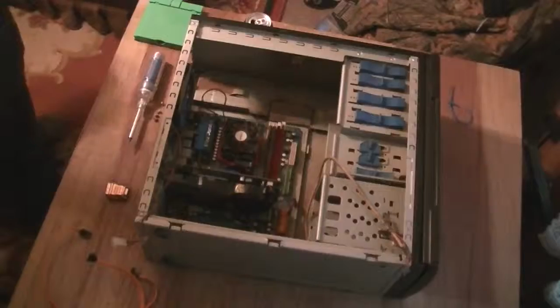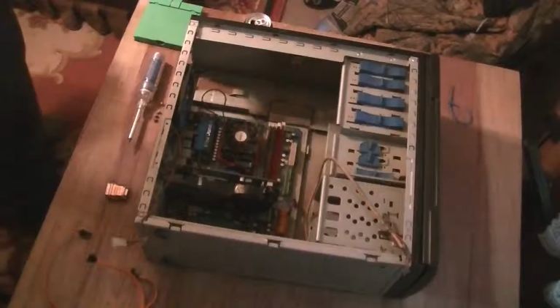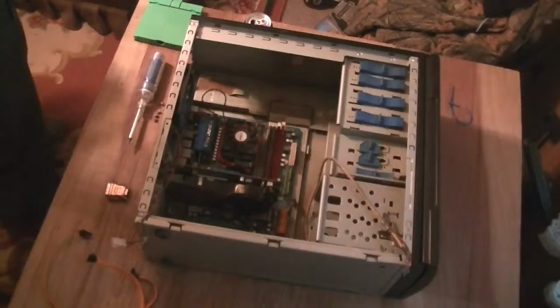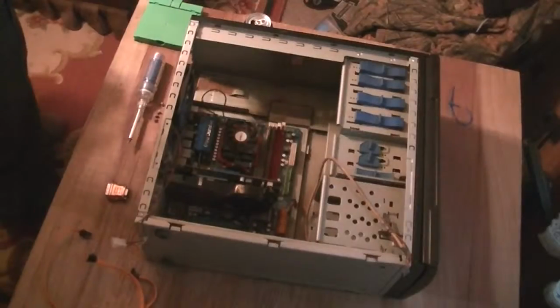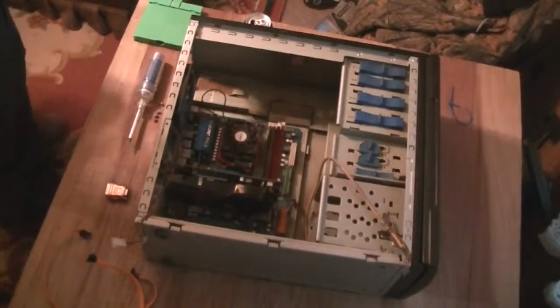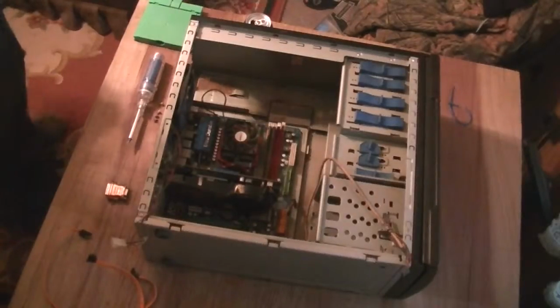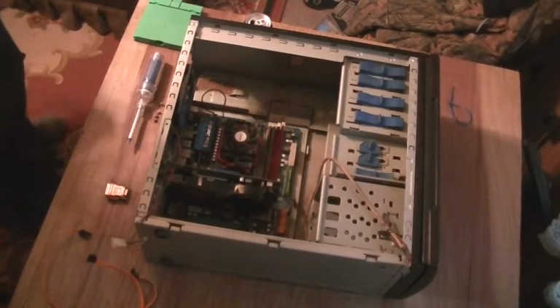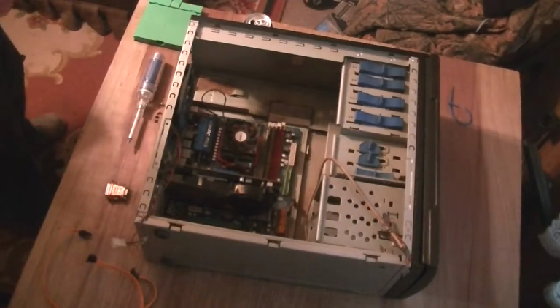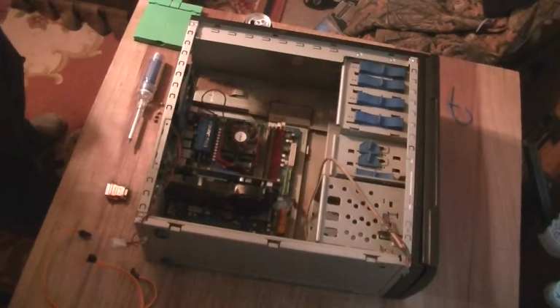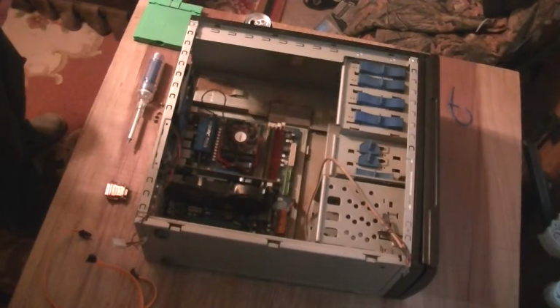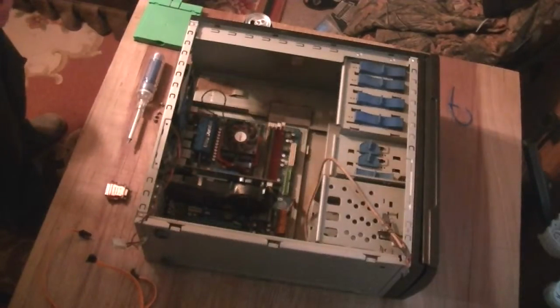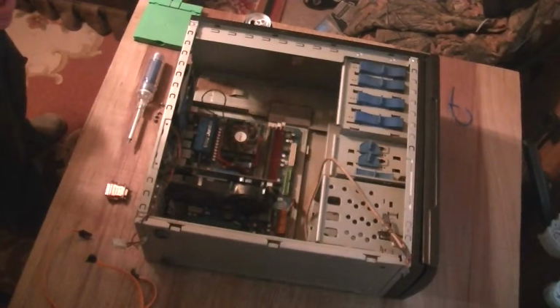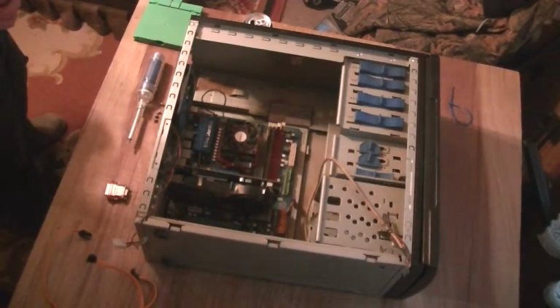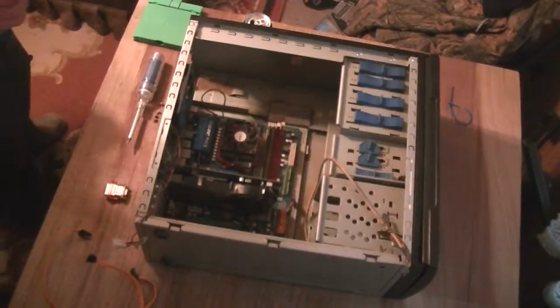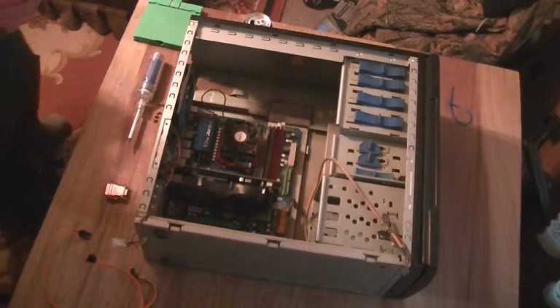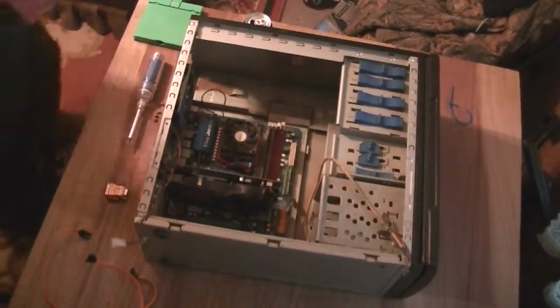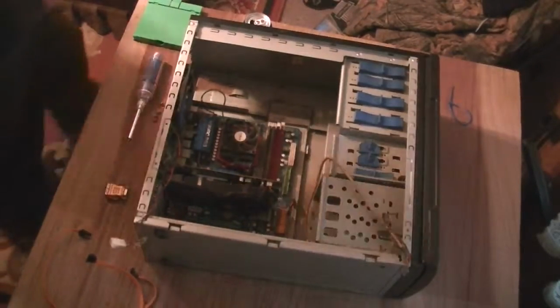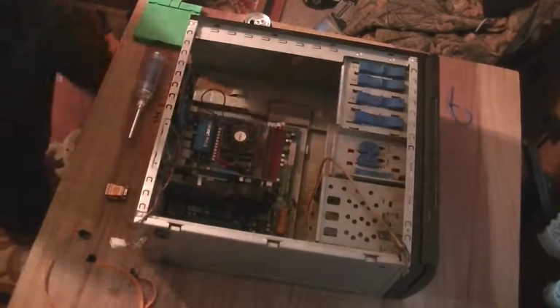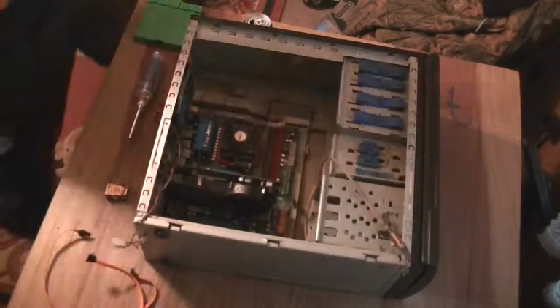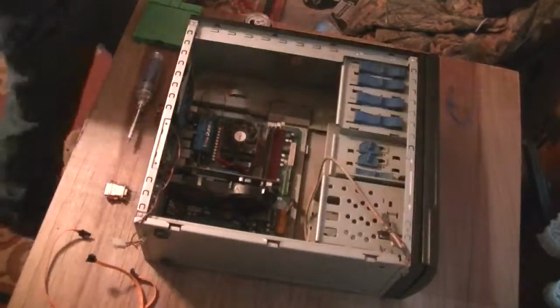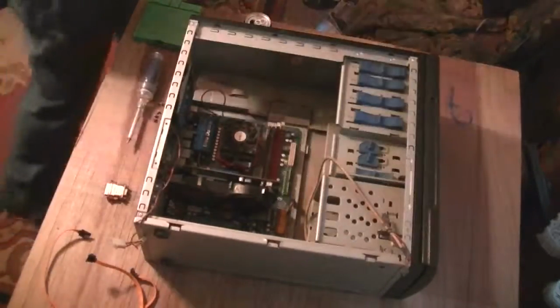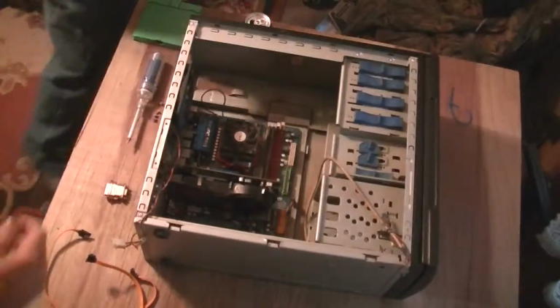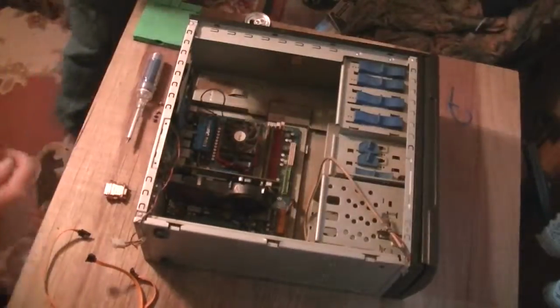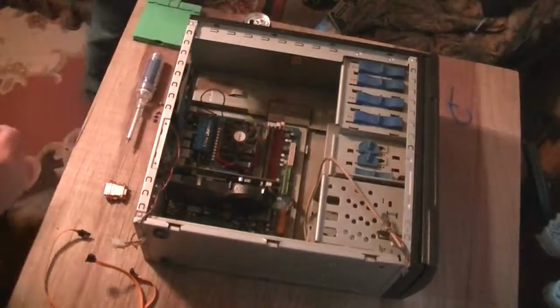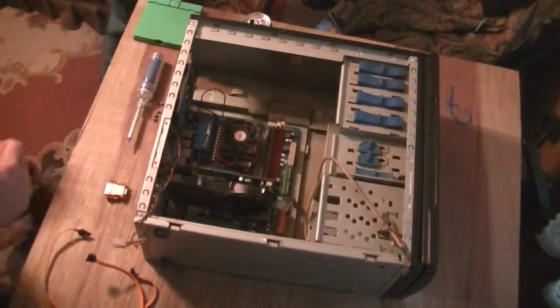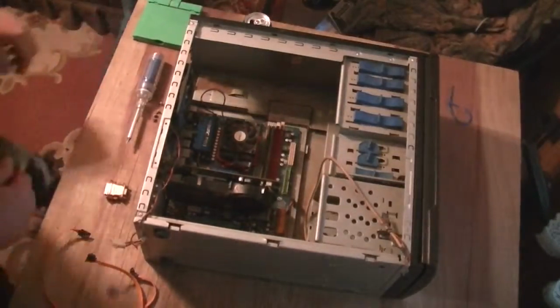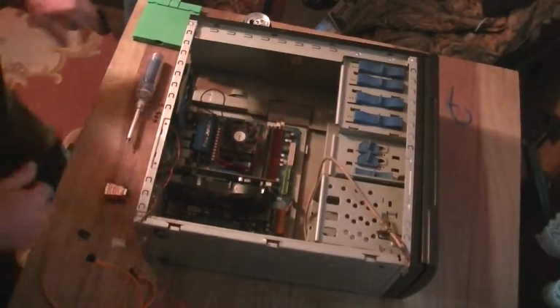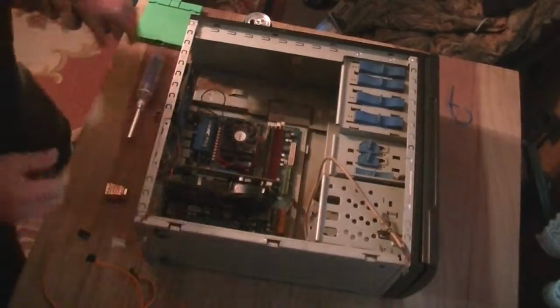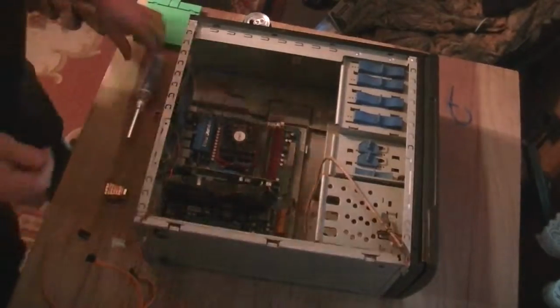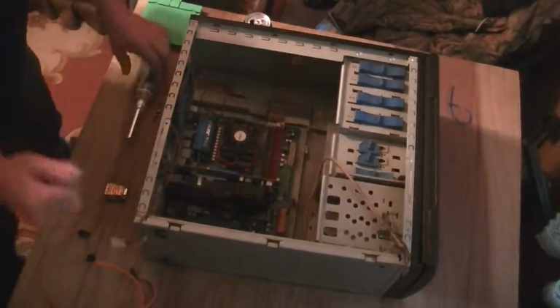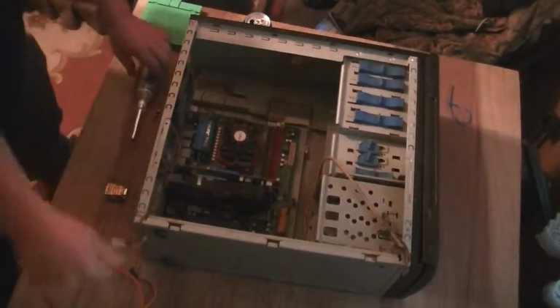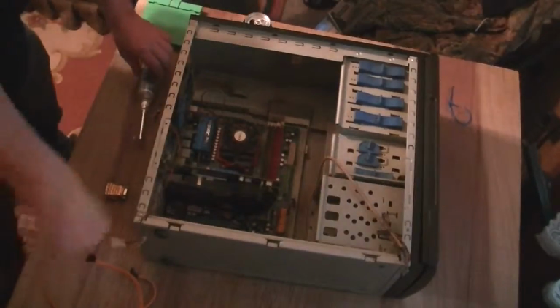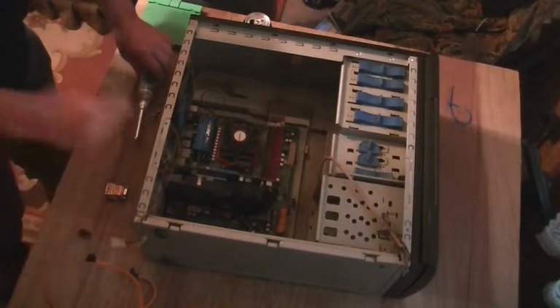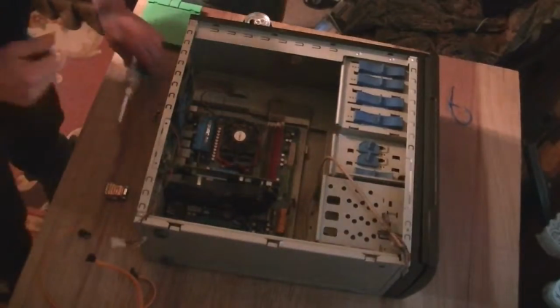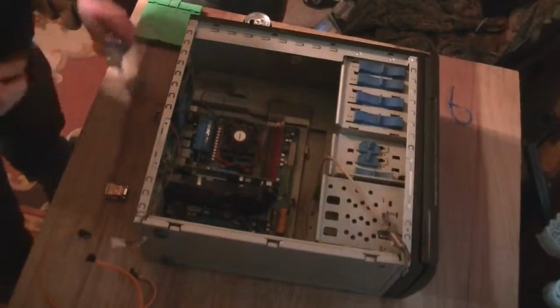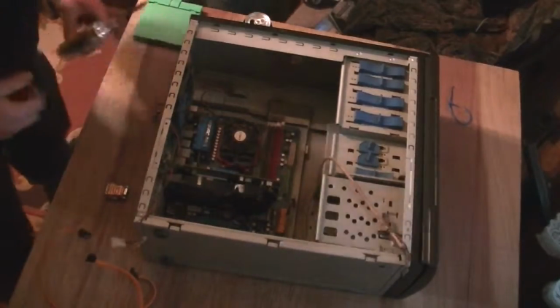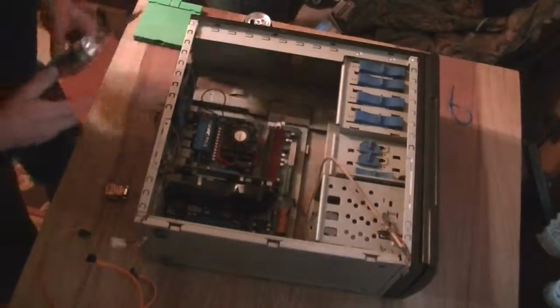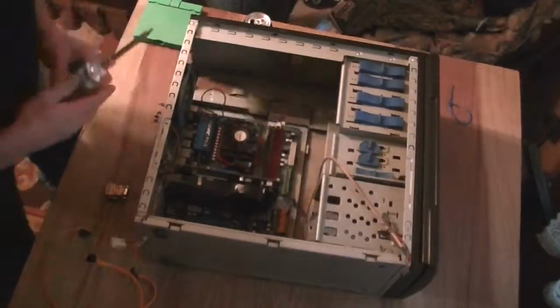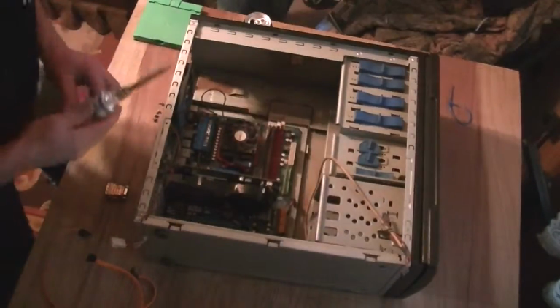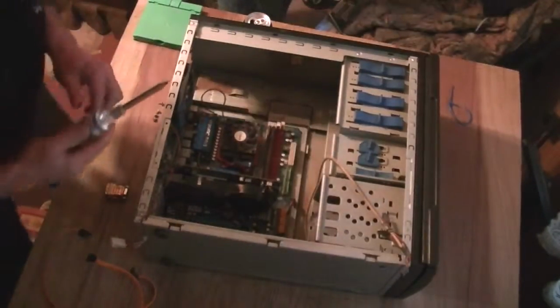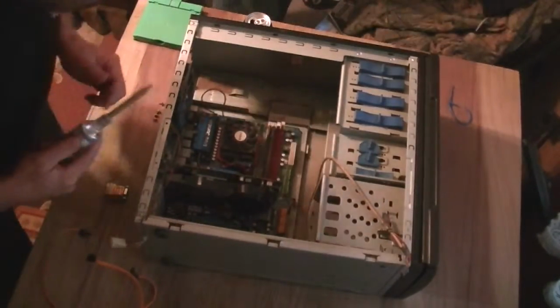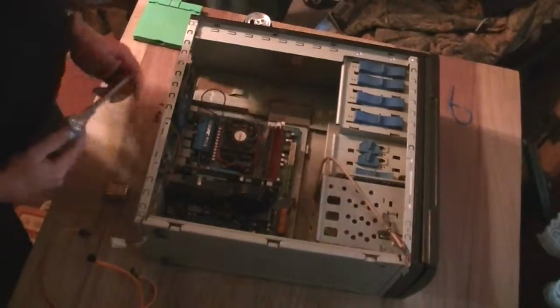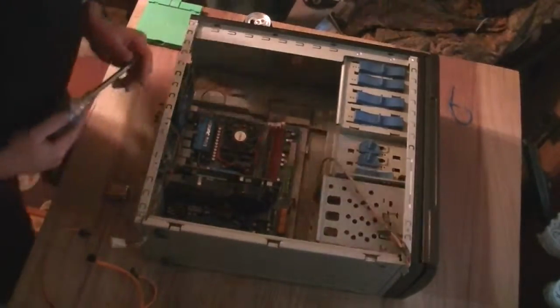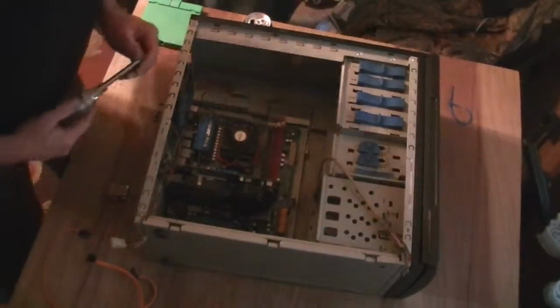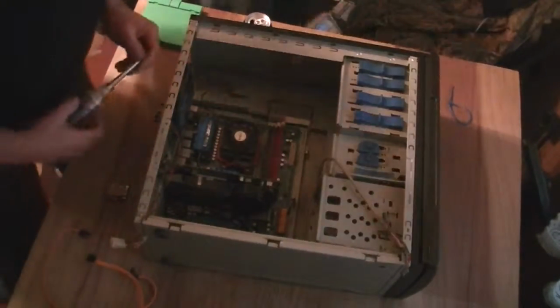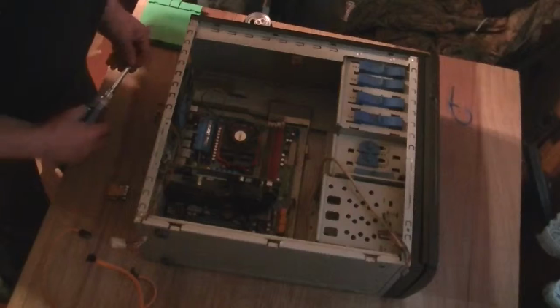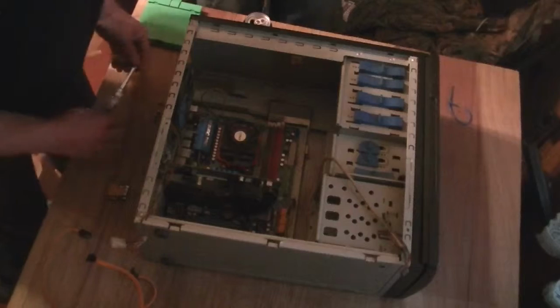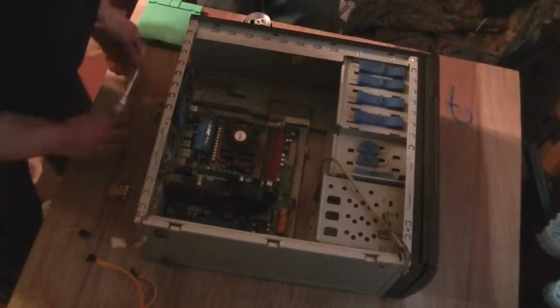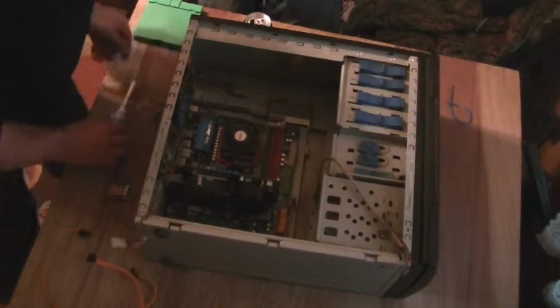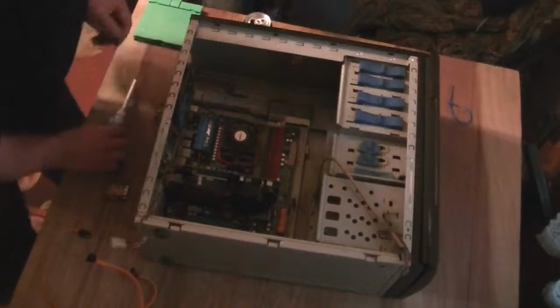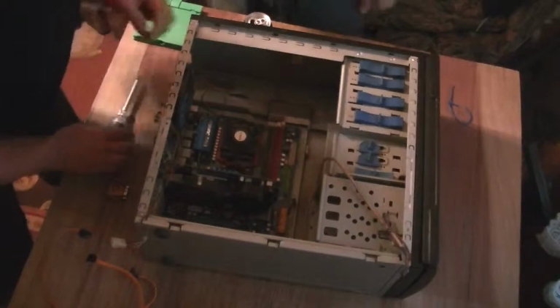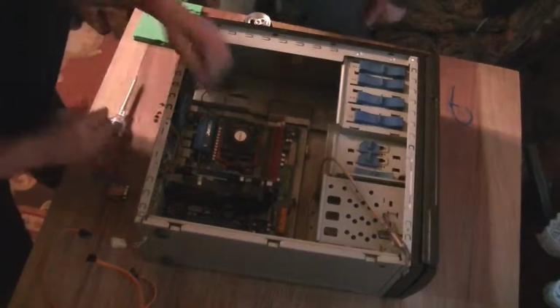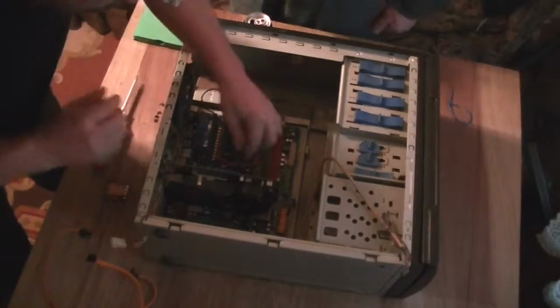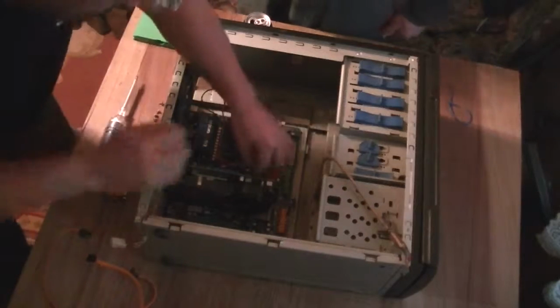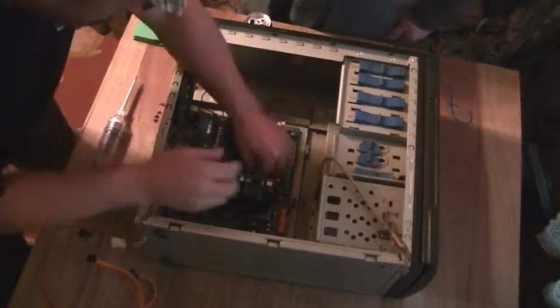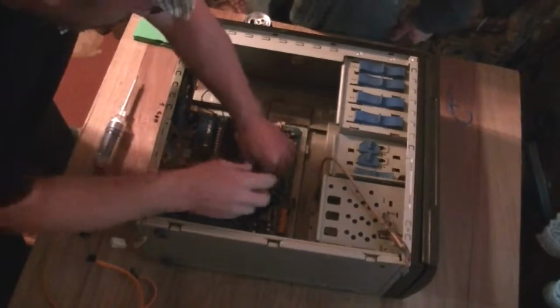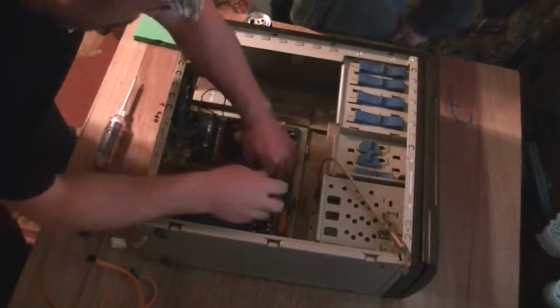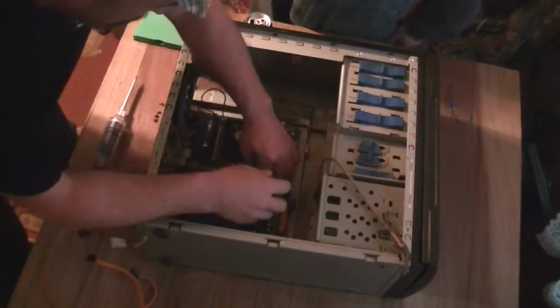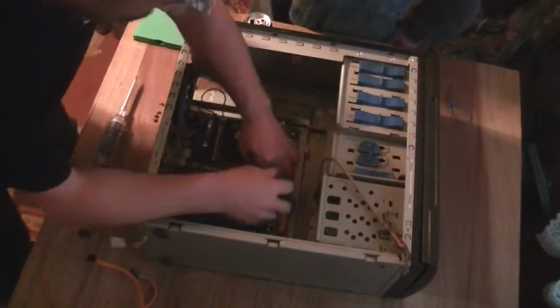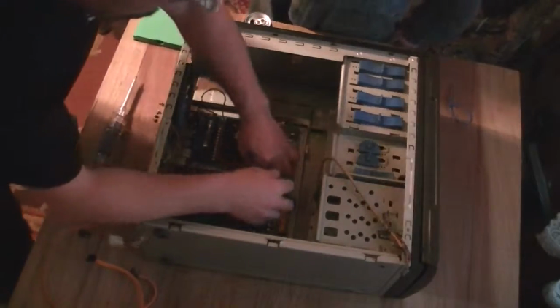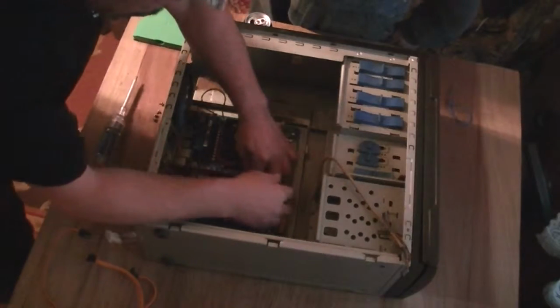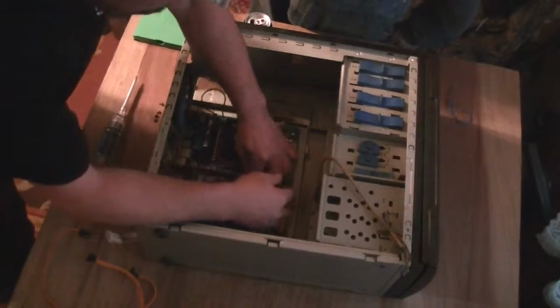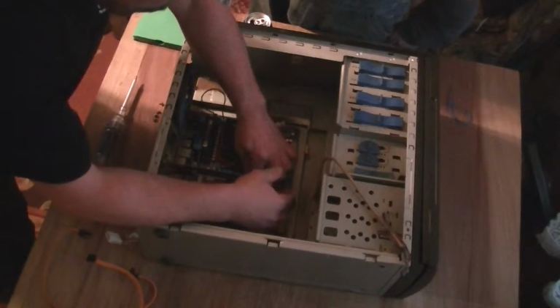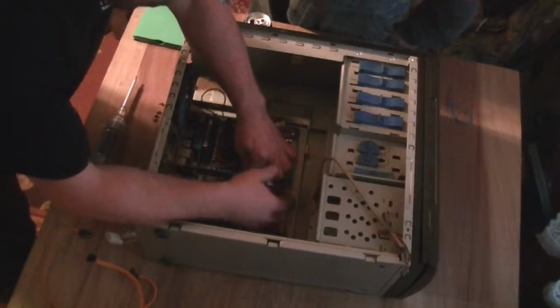Okay, we're back. Slight visual adjustment here. Okay, here we go. Let's rip this bad boy out of here.